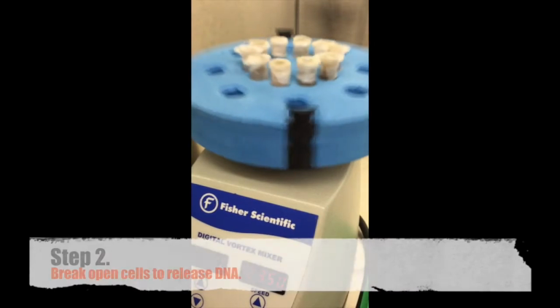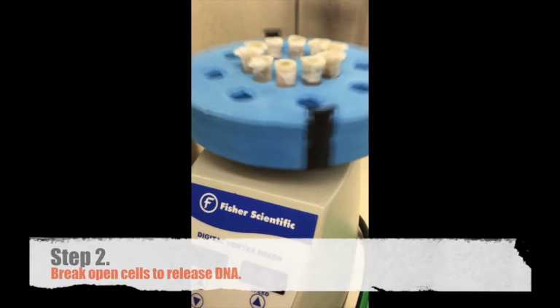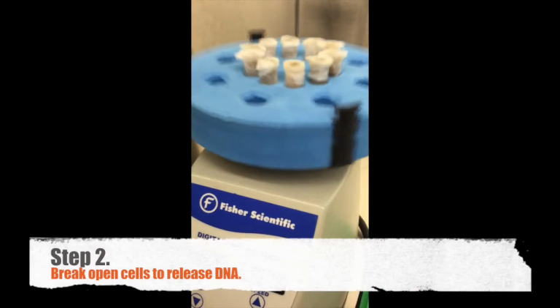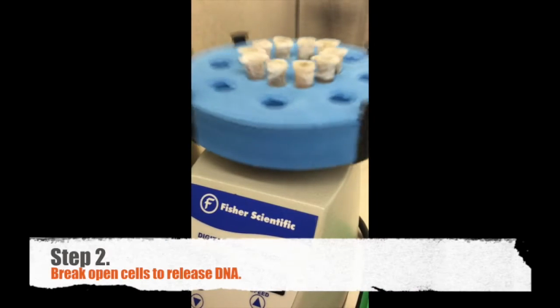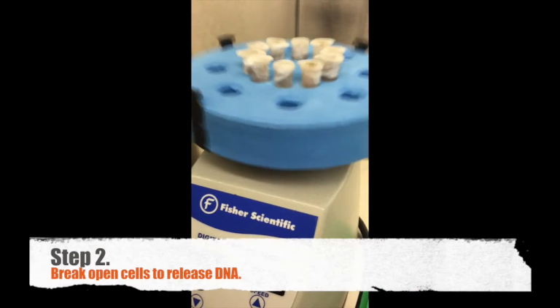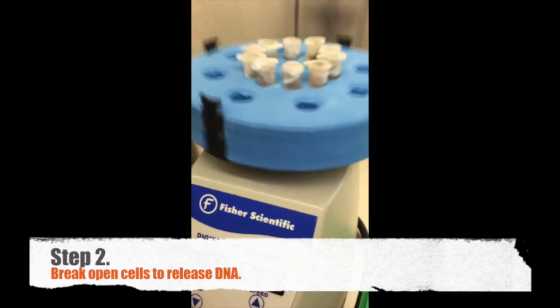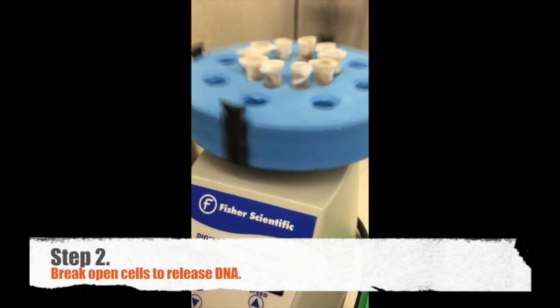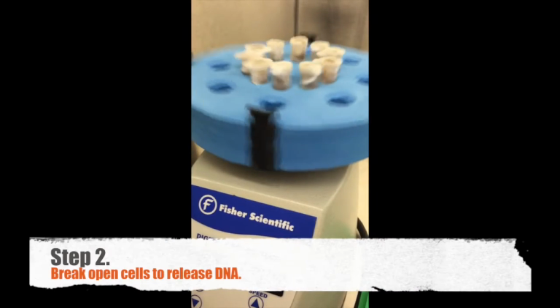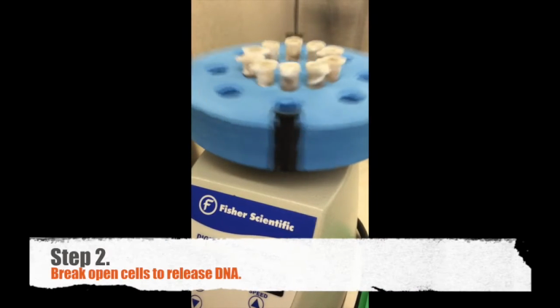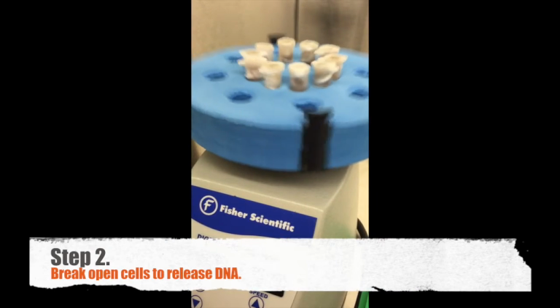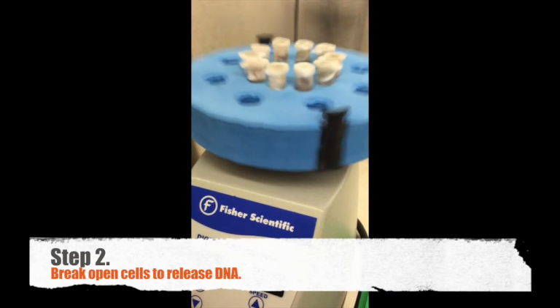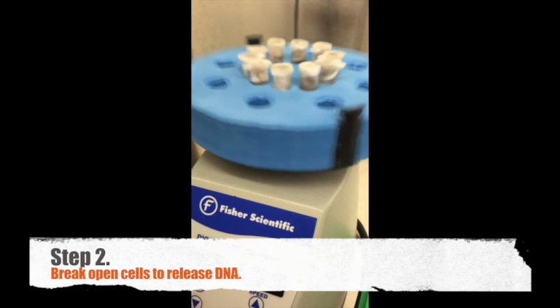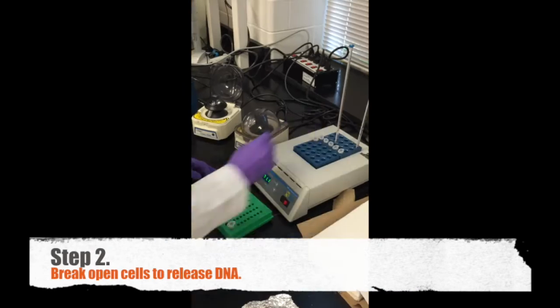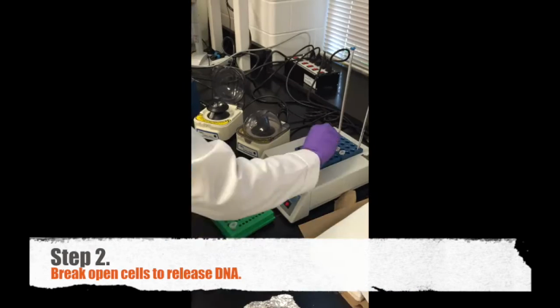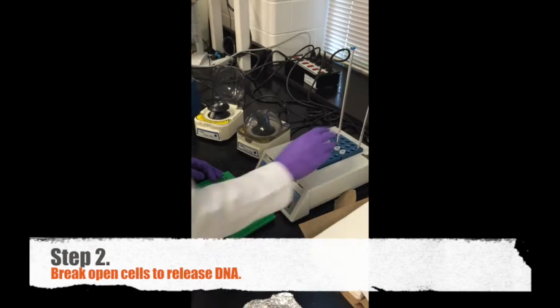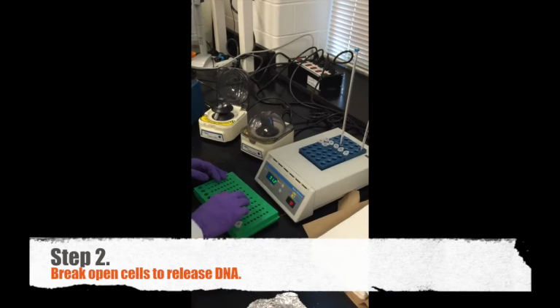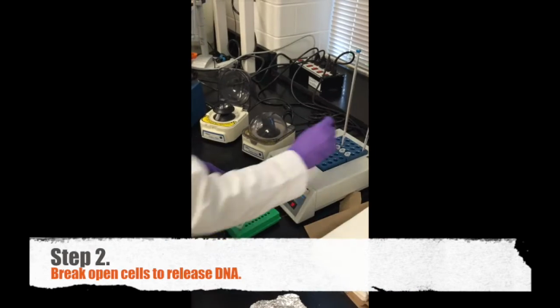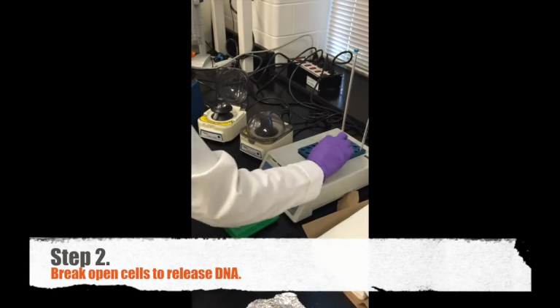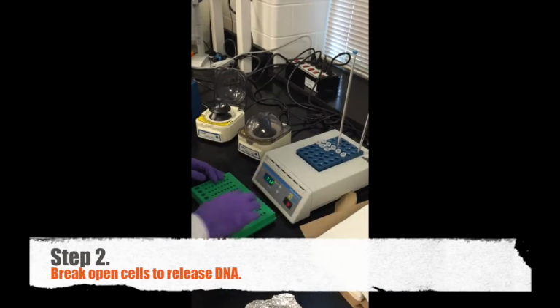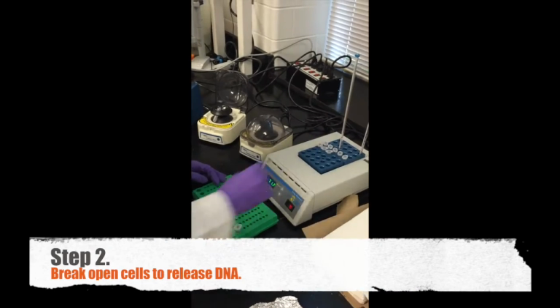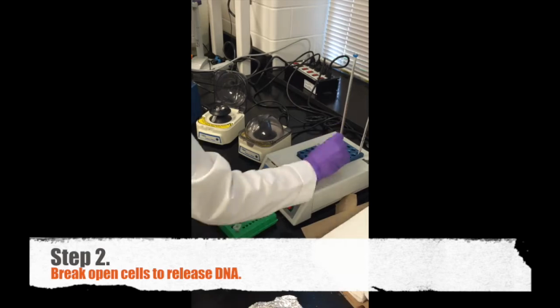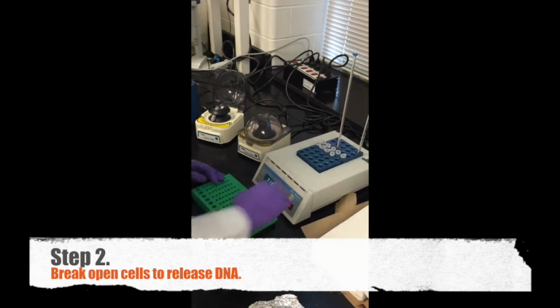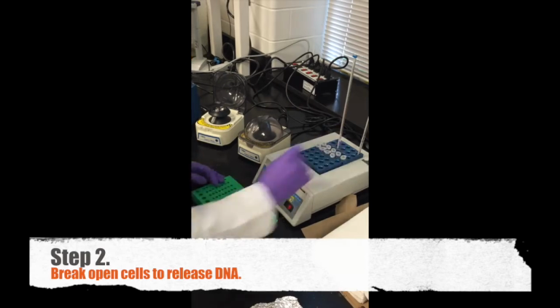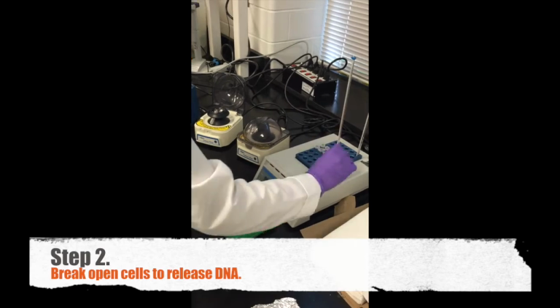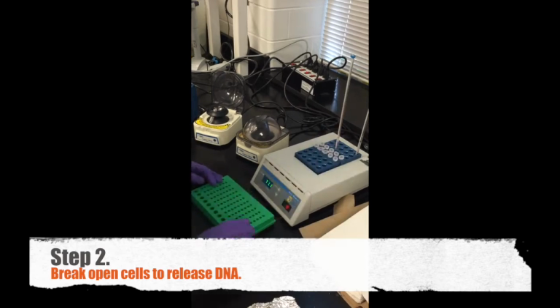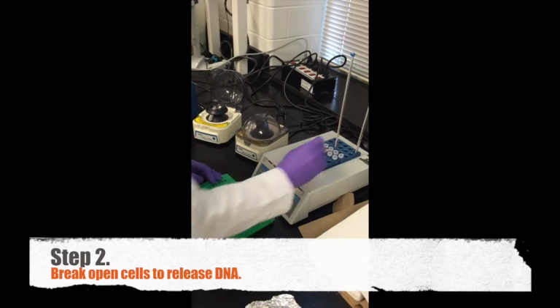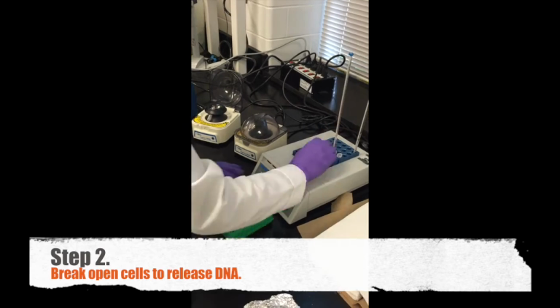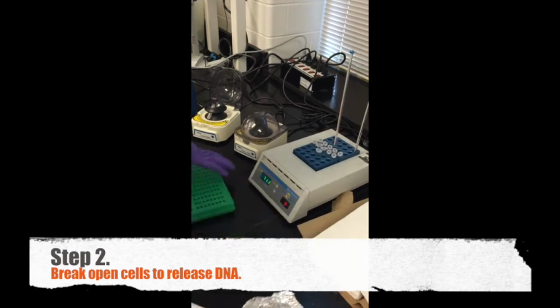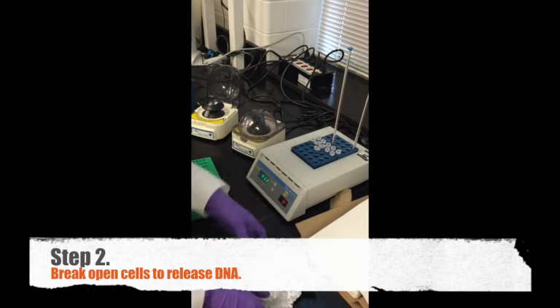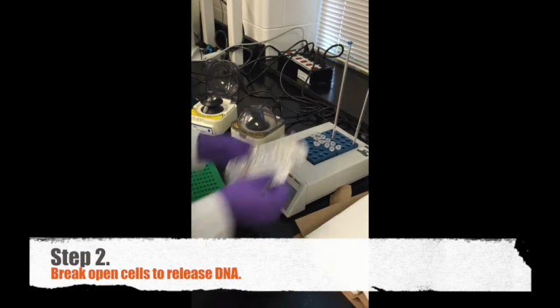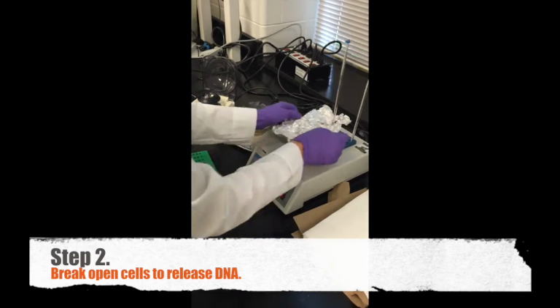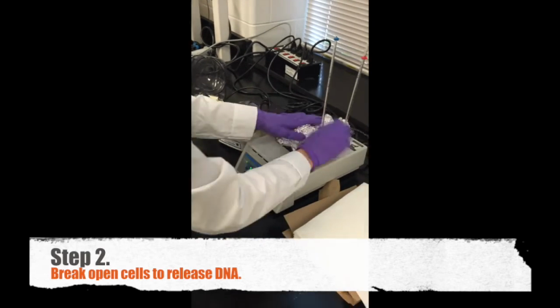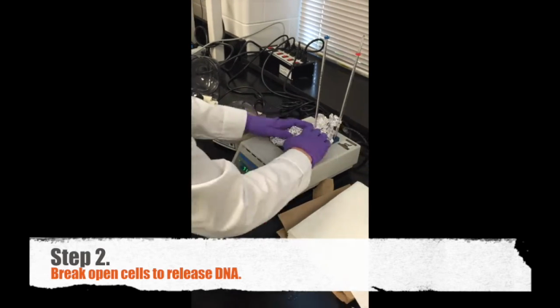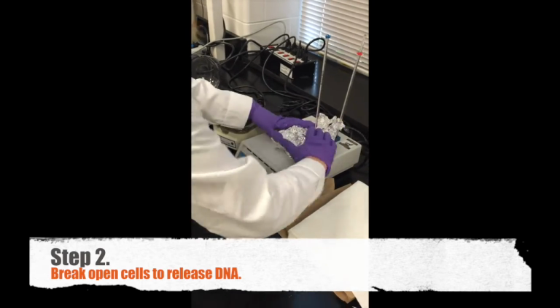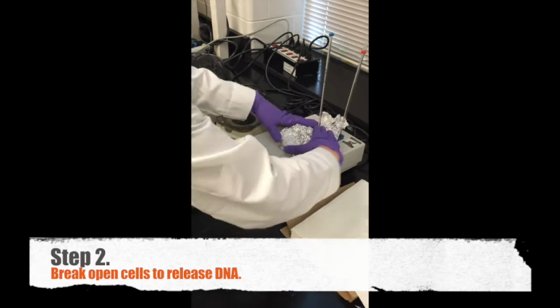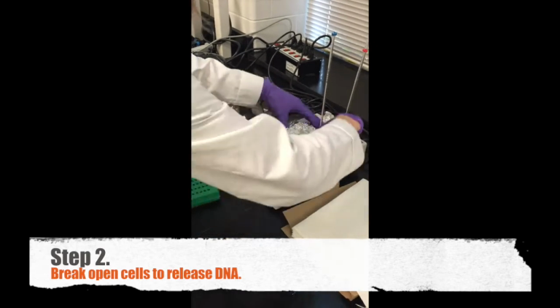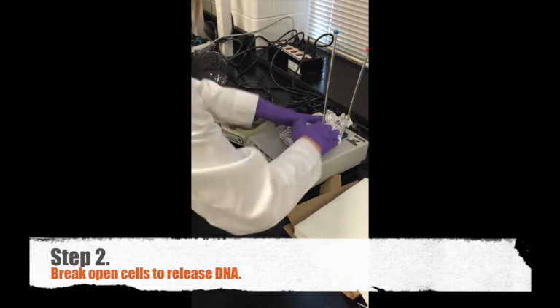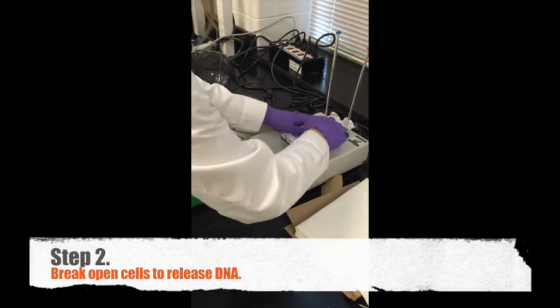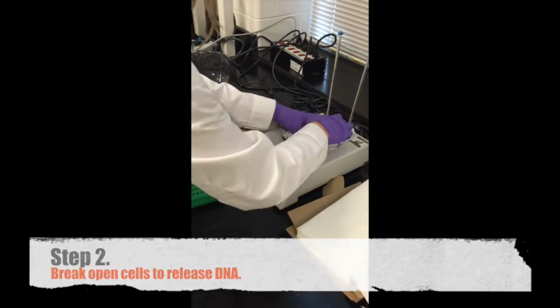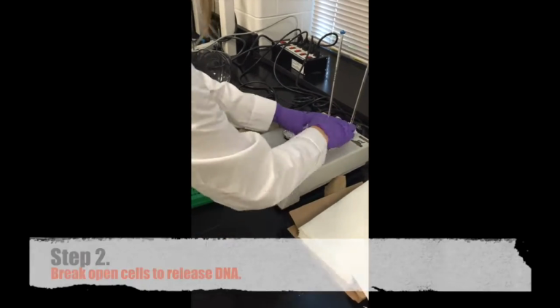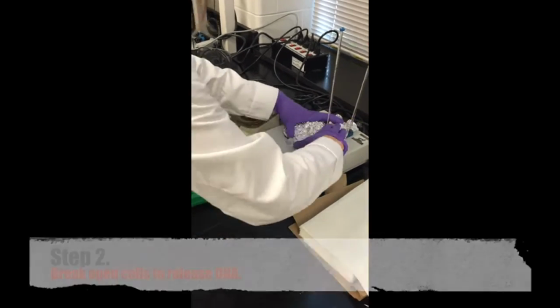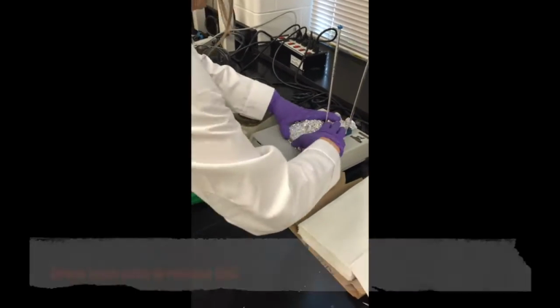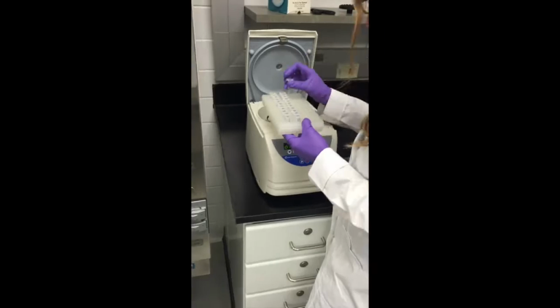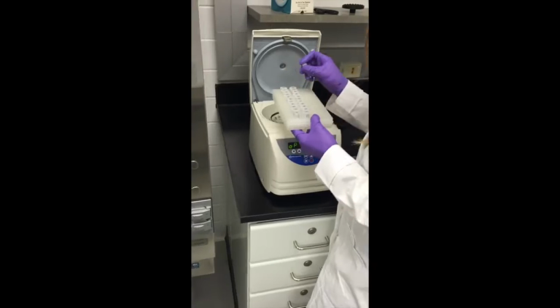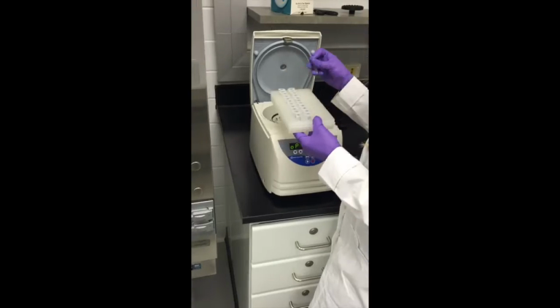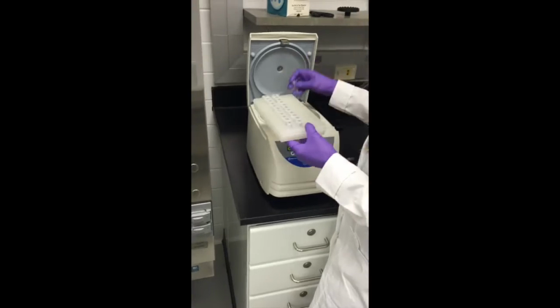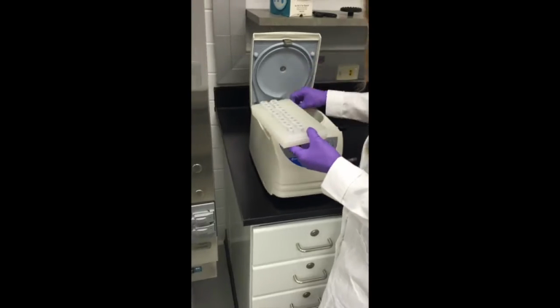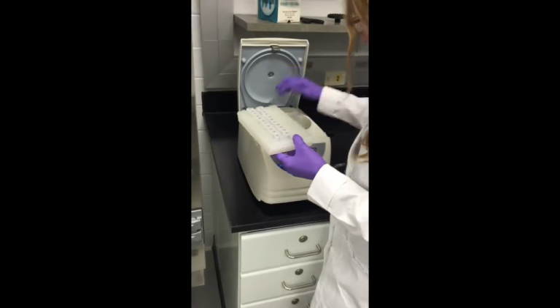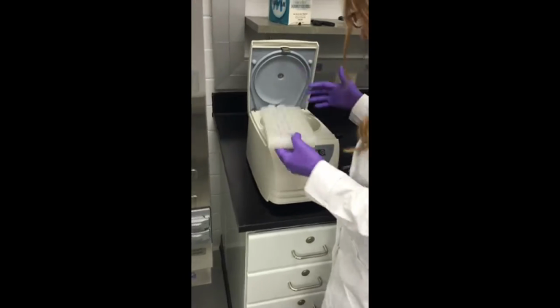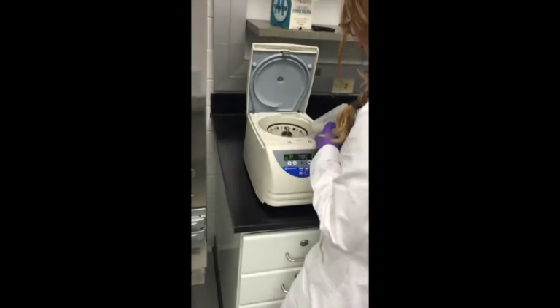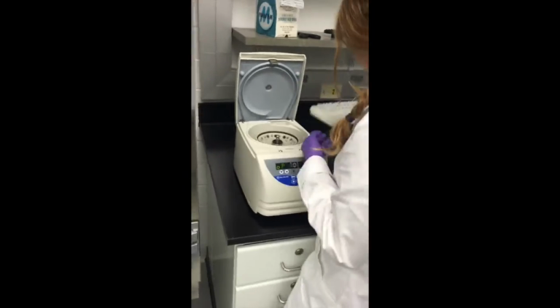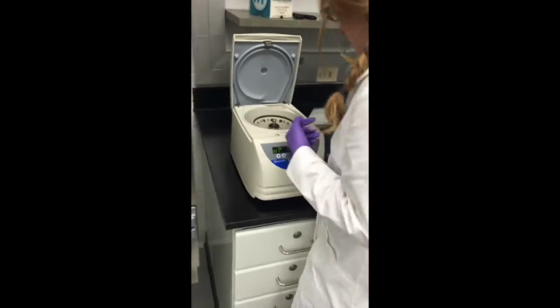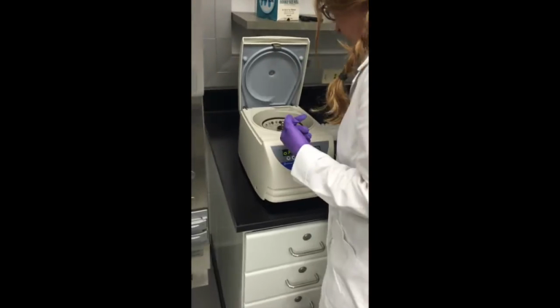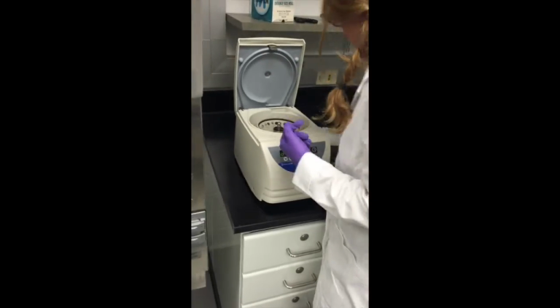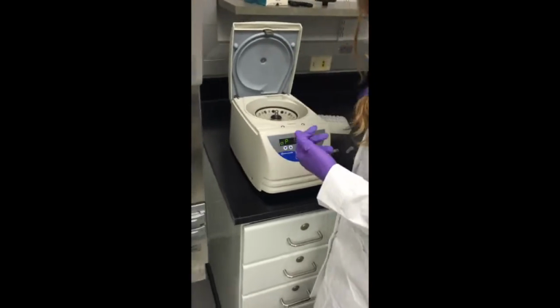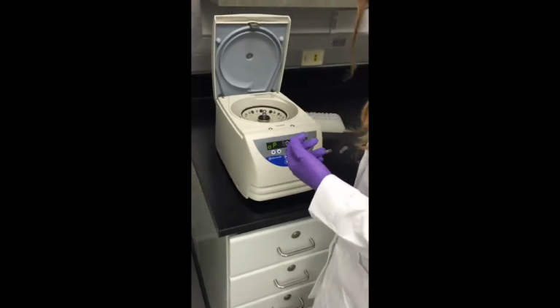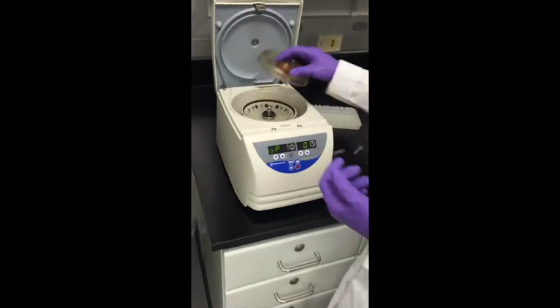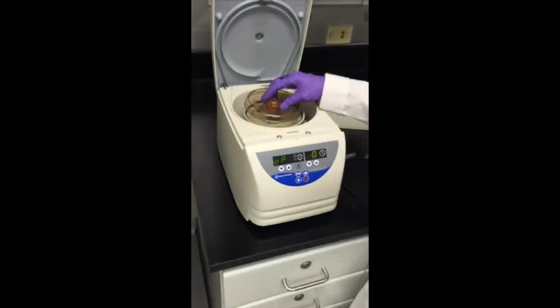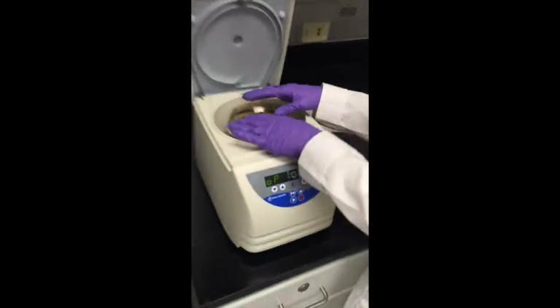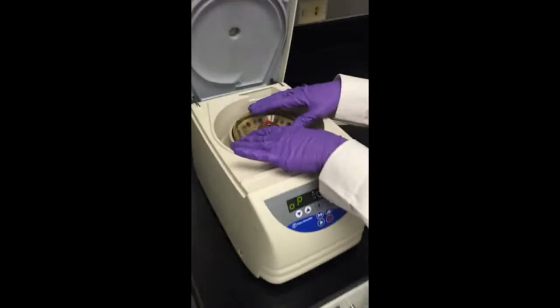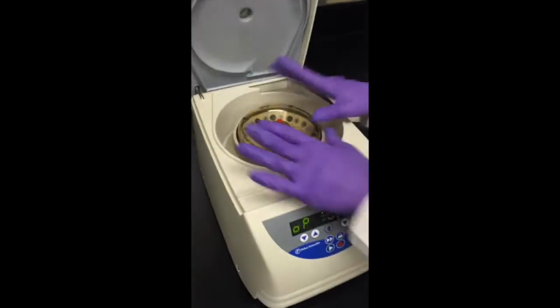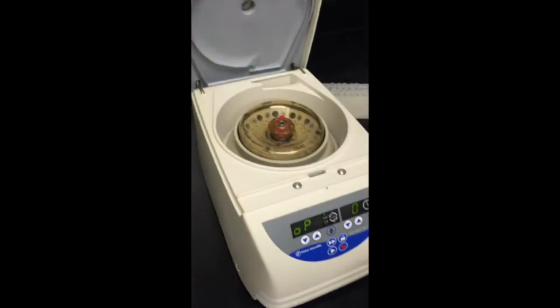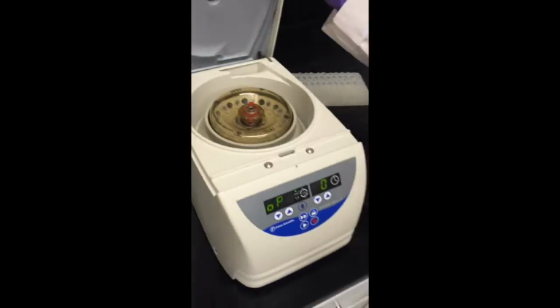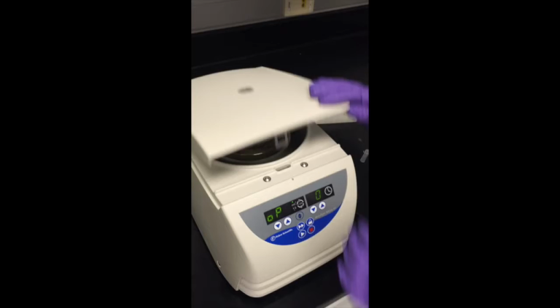Step two: I break open the cells to expose the DNA and discard the solid waste particles in each tube.